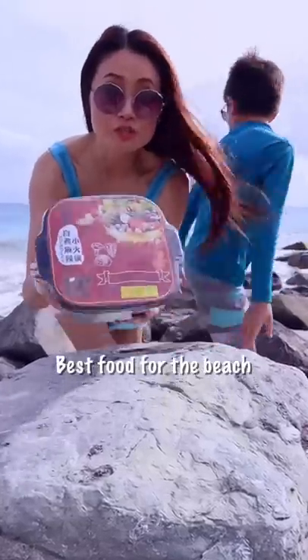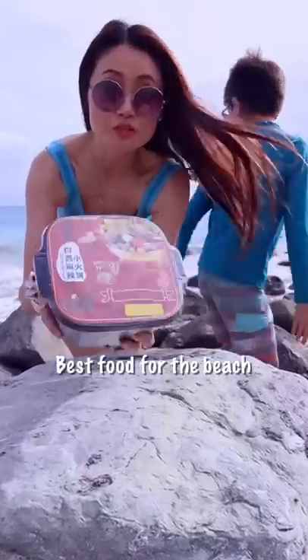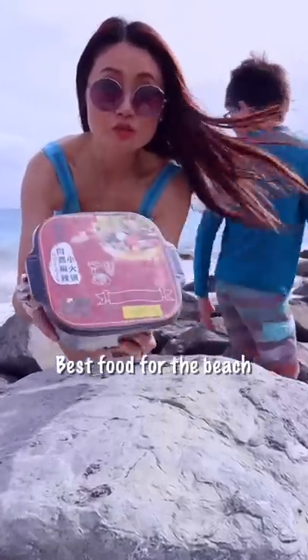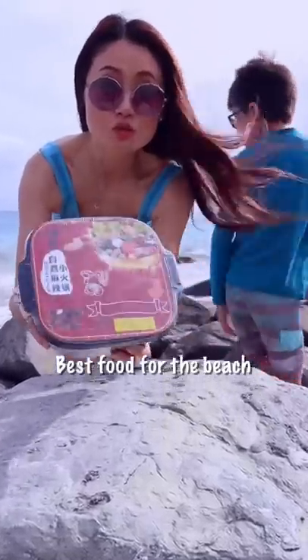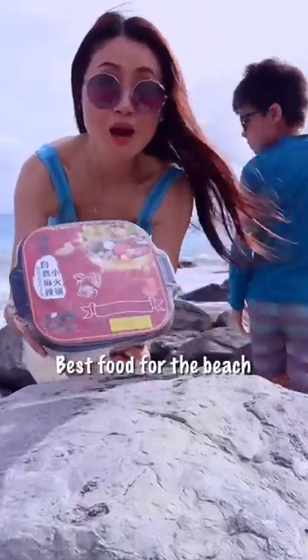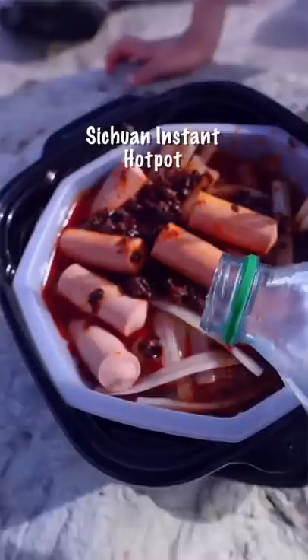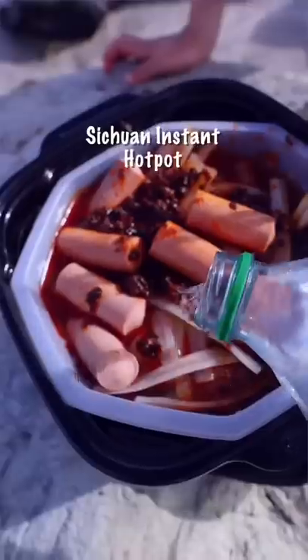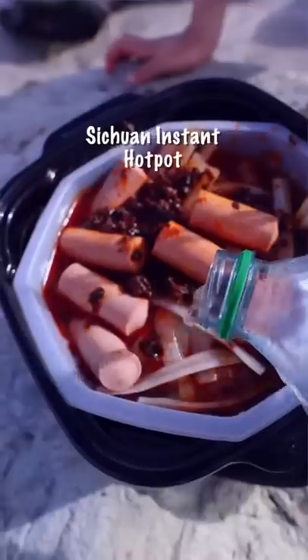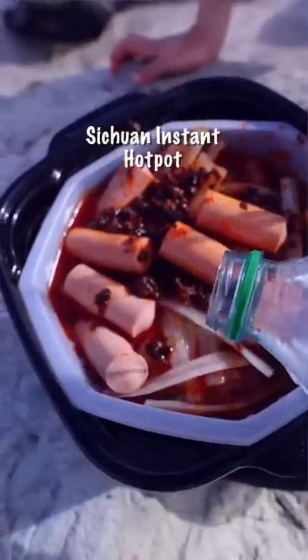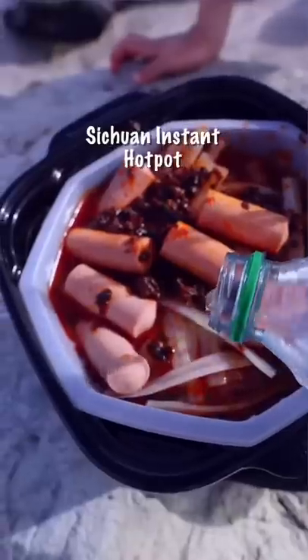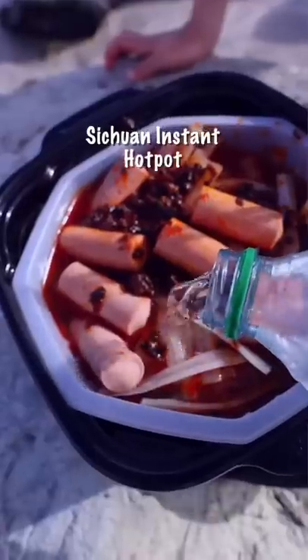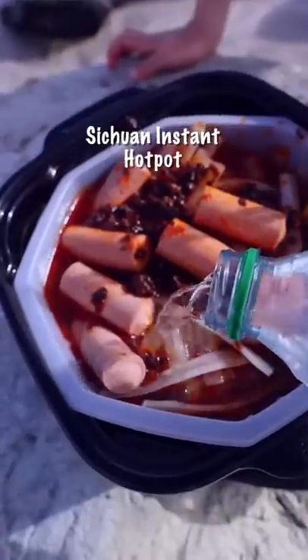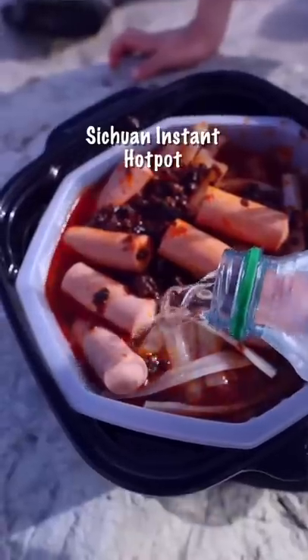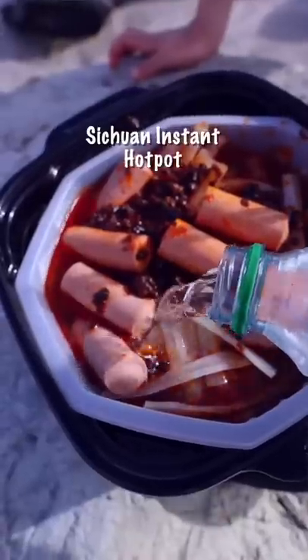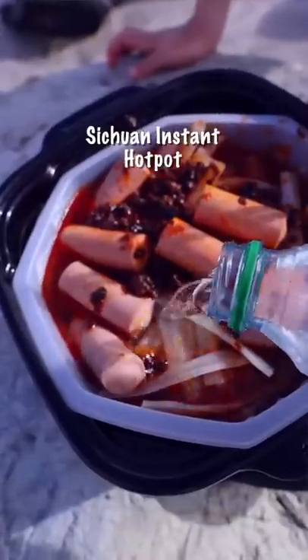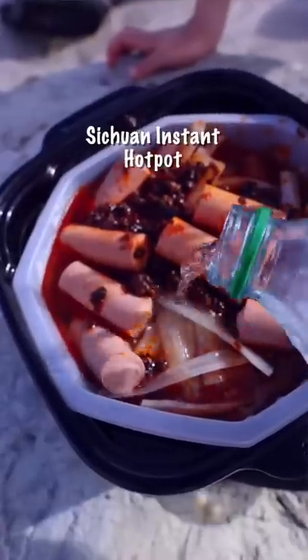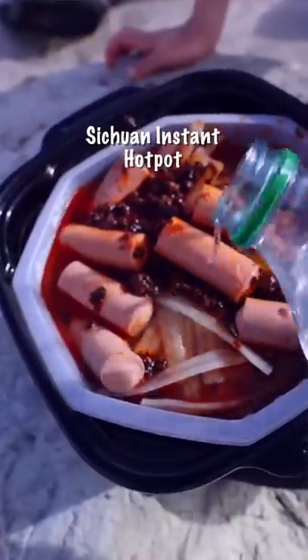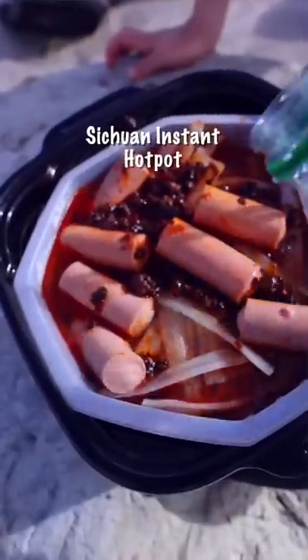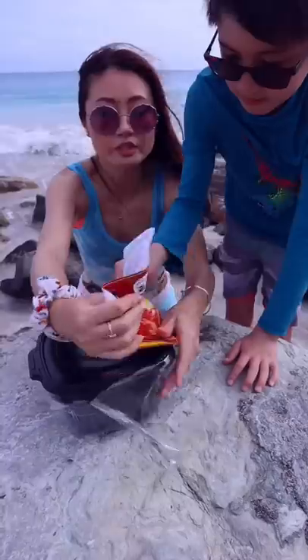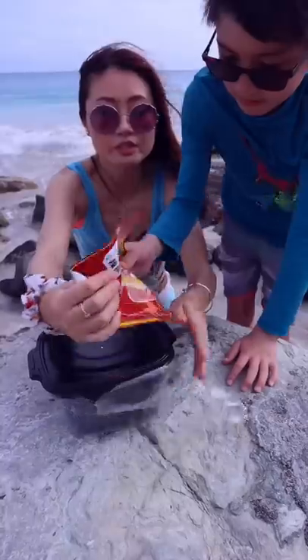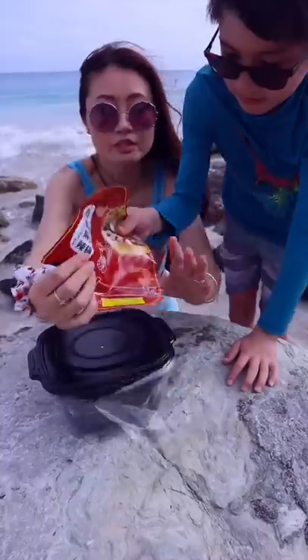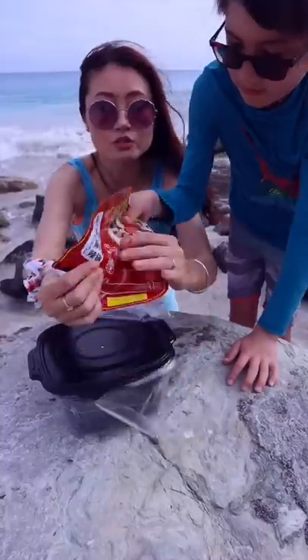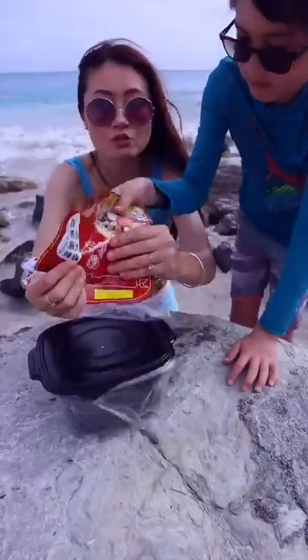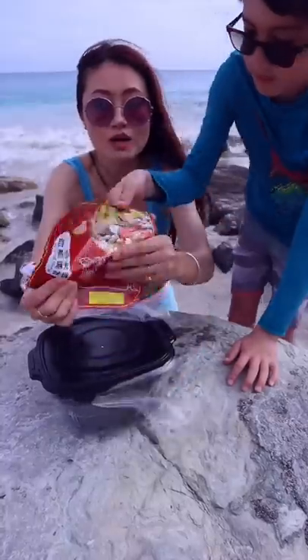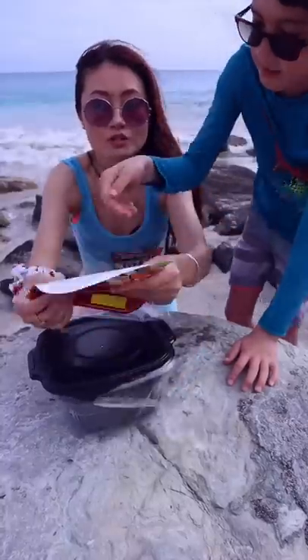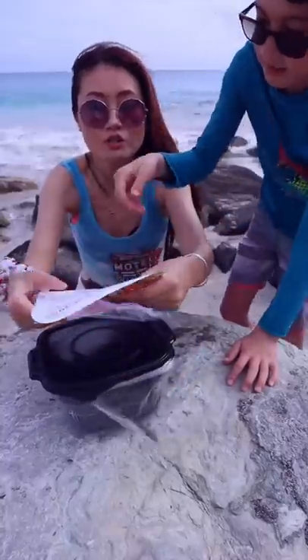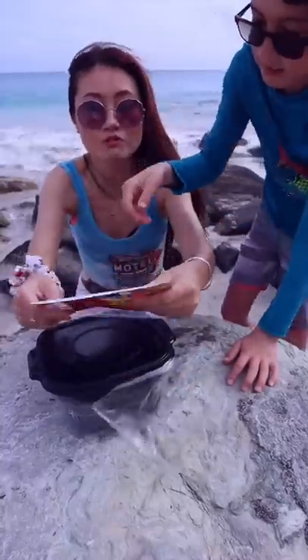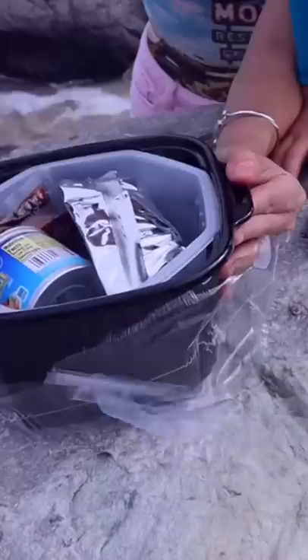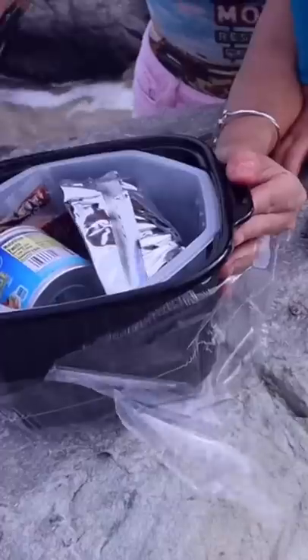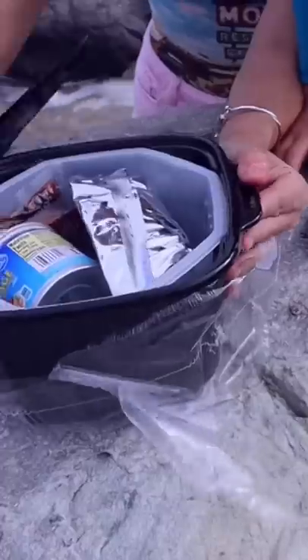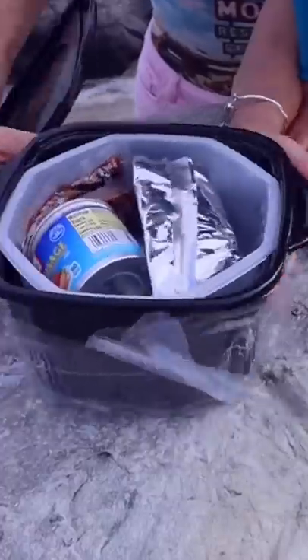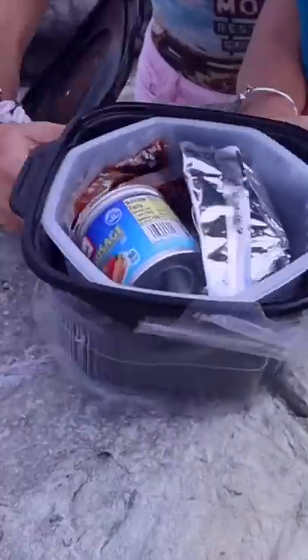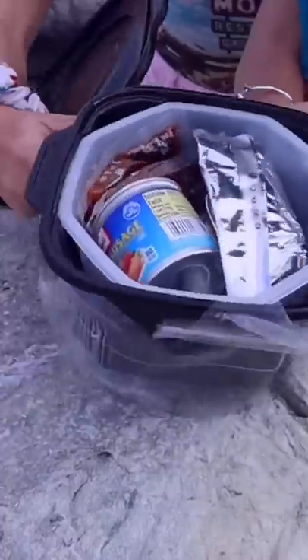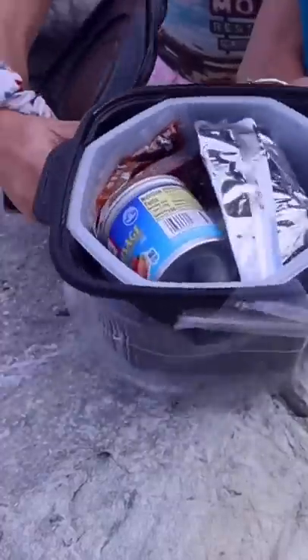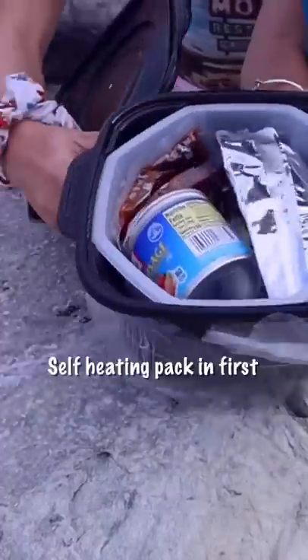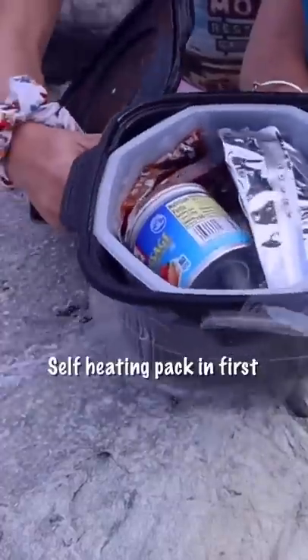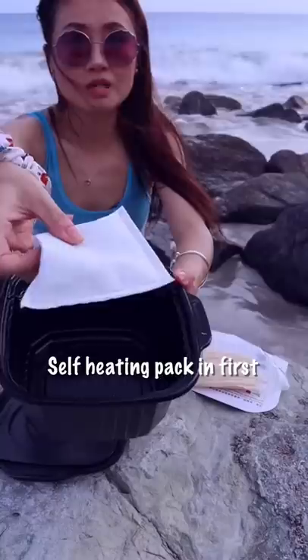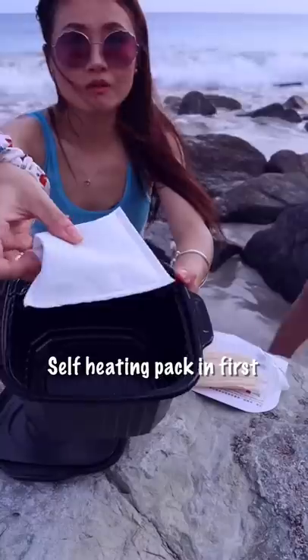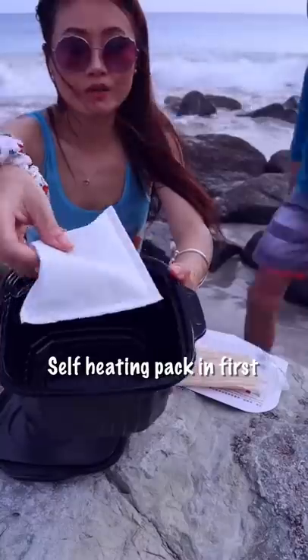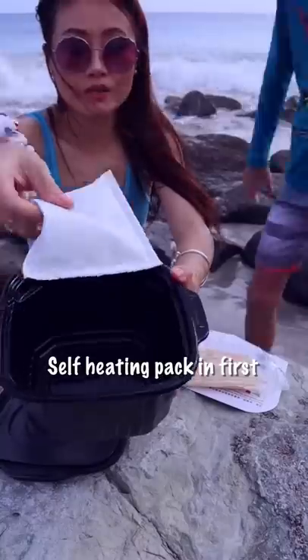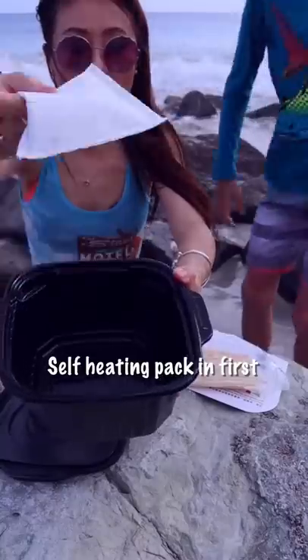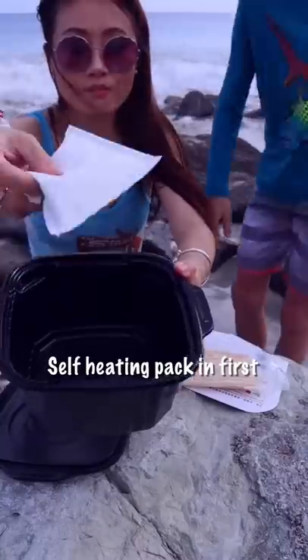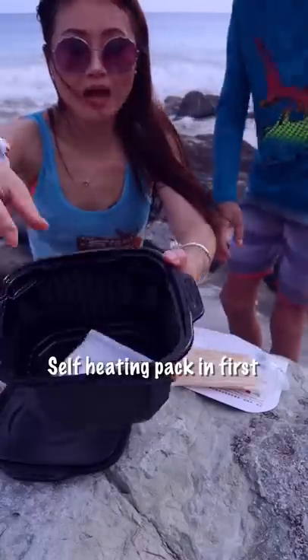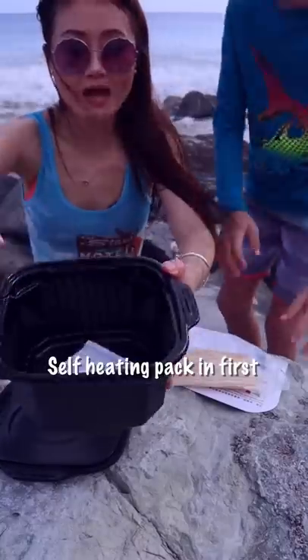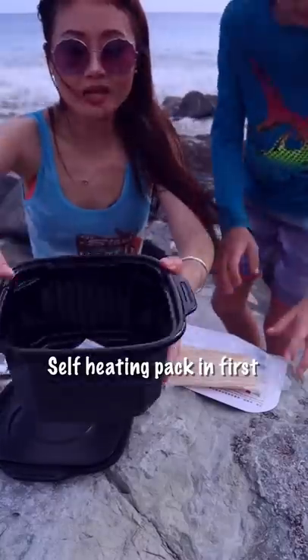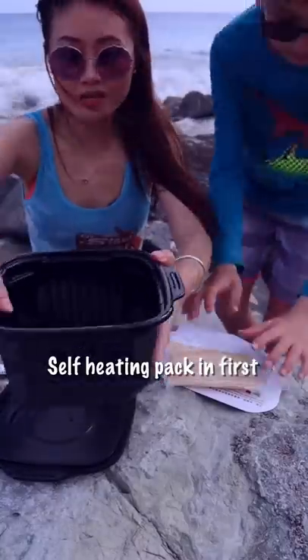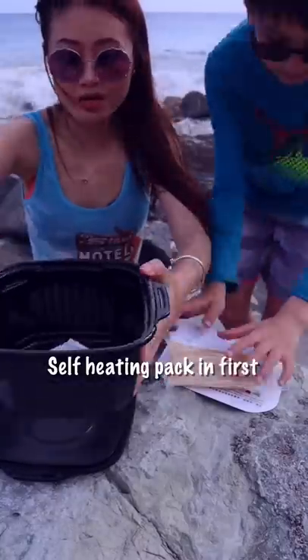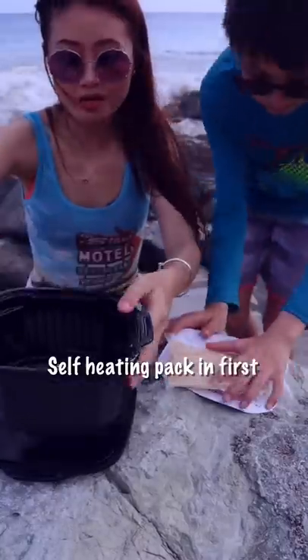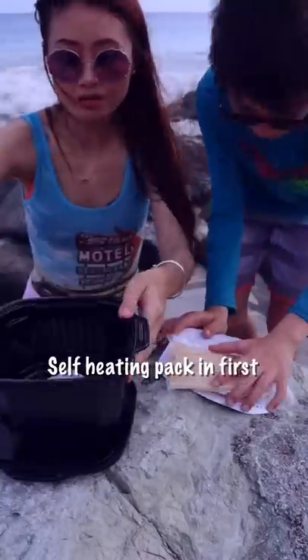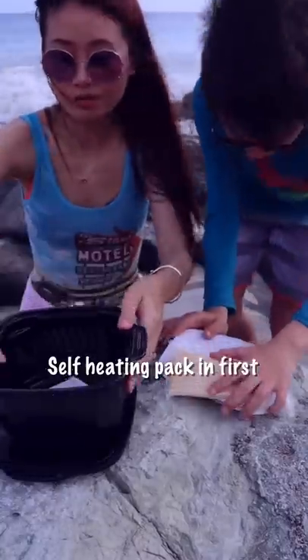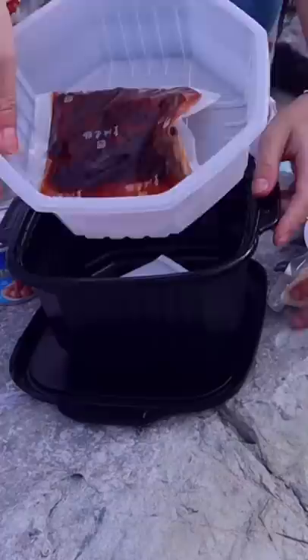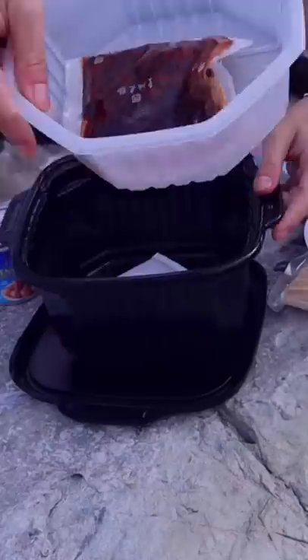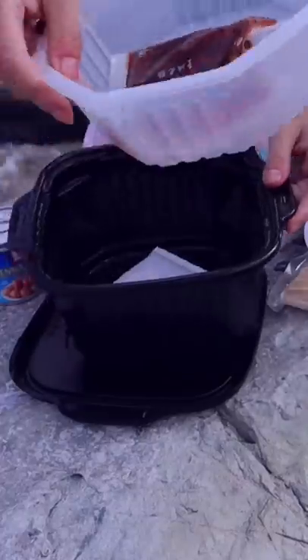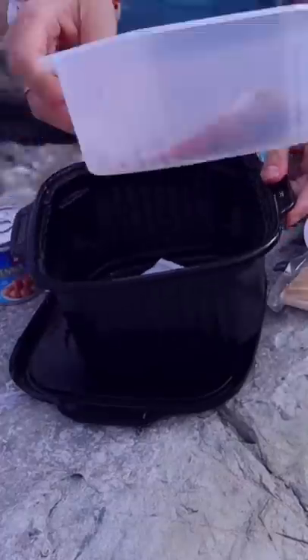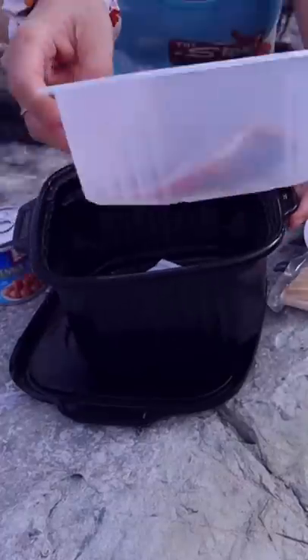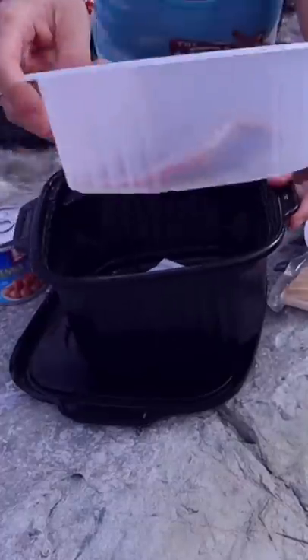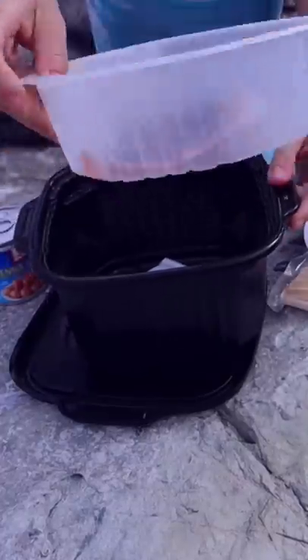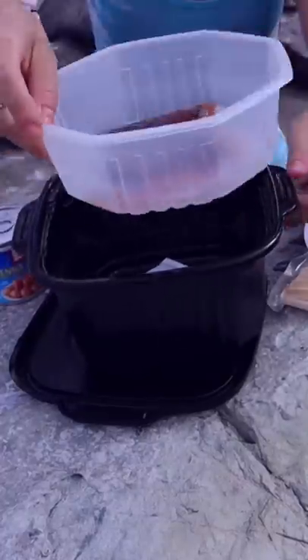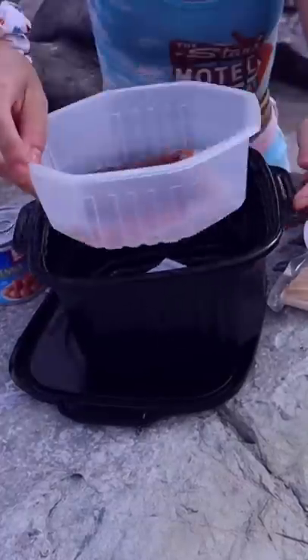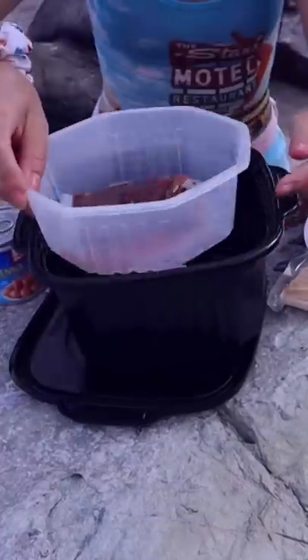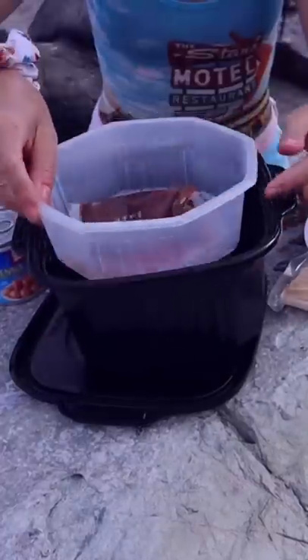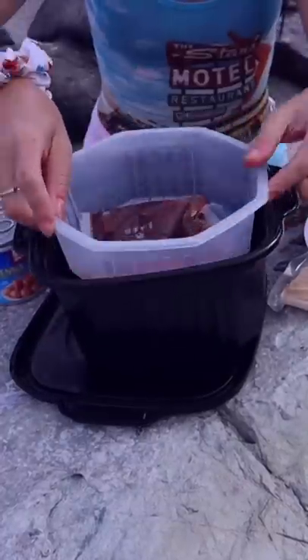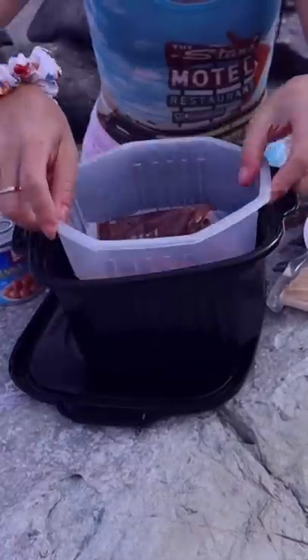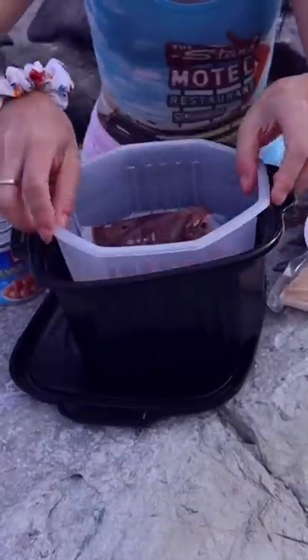Sichuan hot pot! Hold this — wow, look at the dump eating pack here. There's another bowl for food.